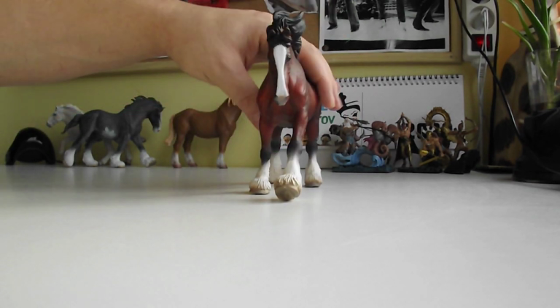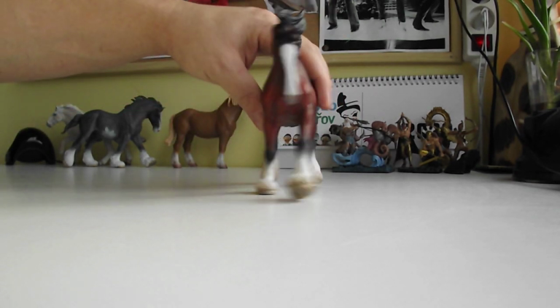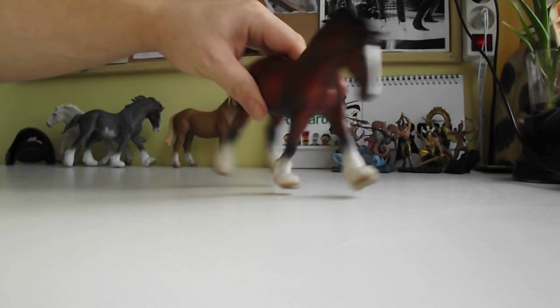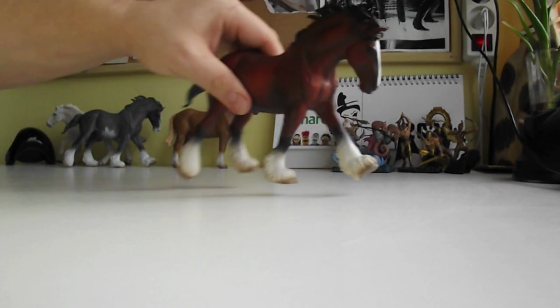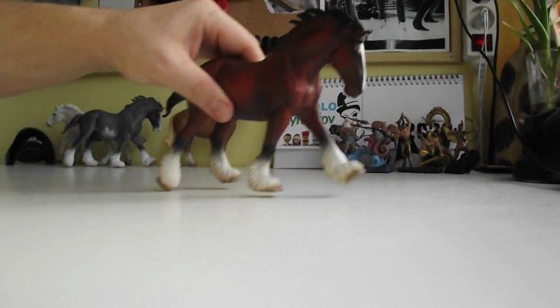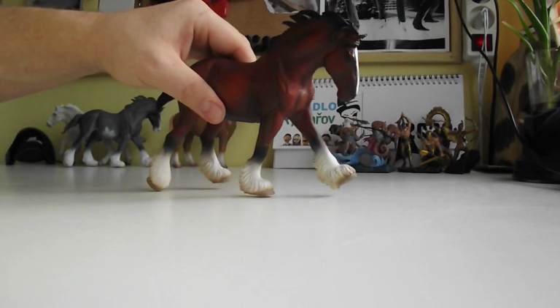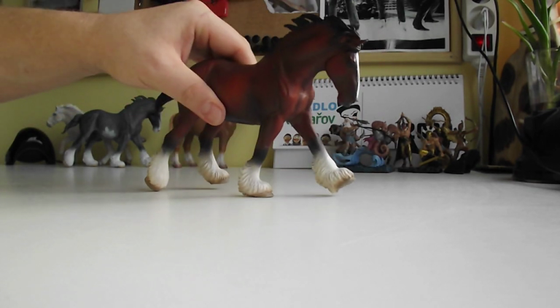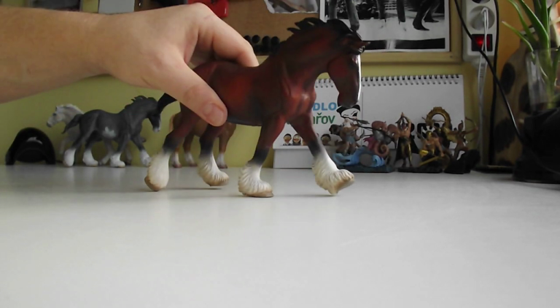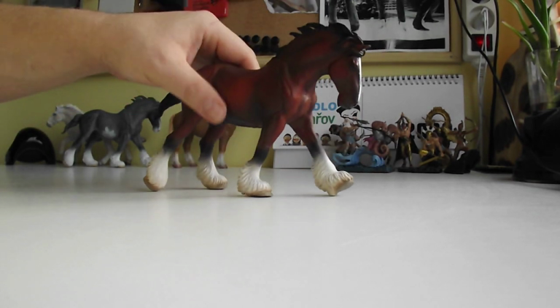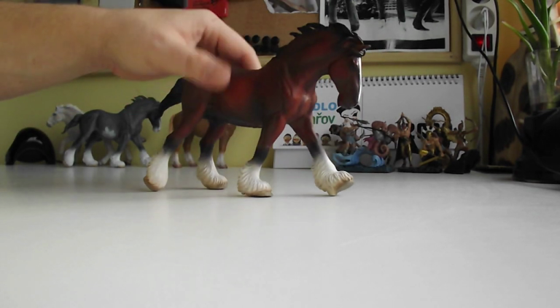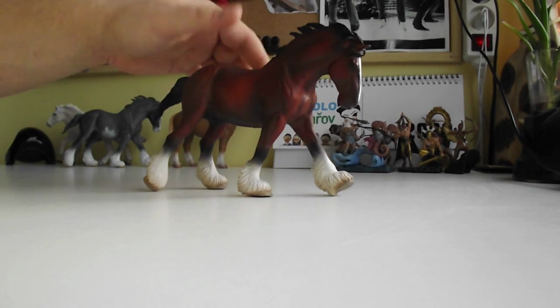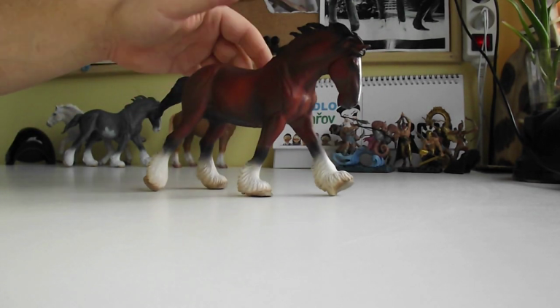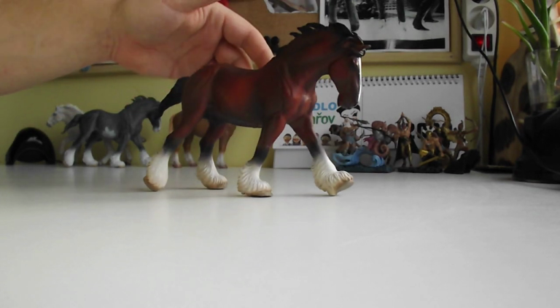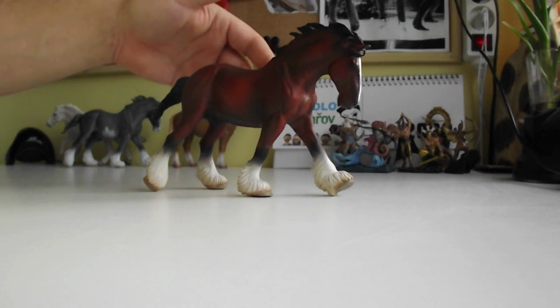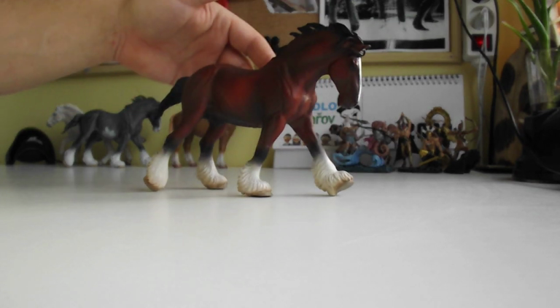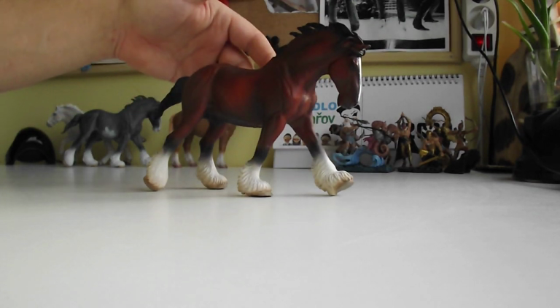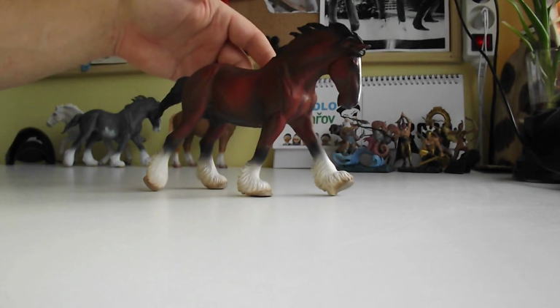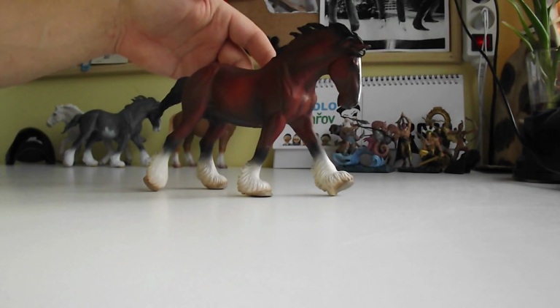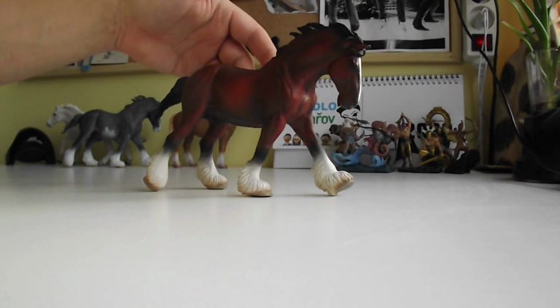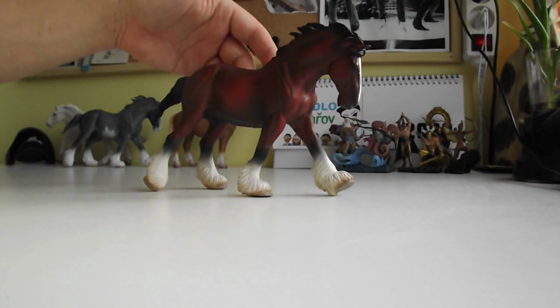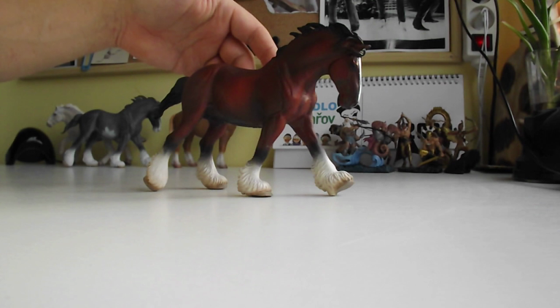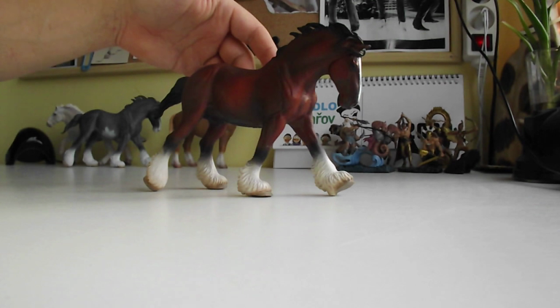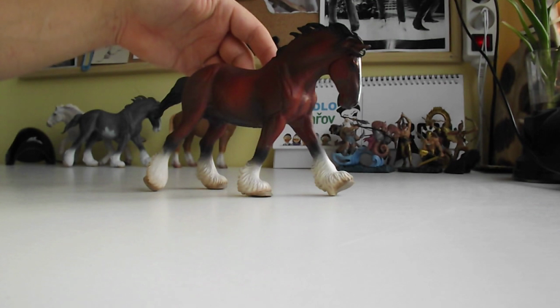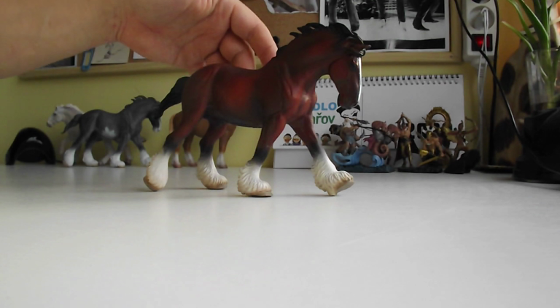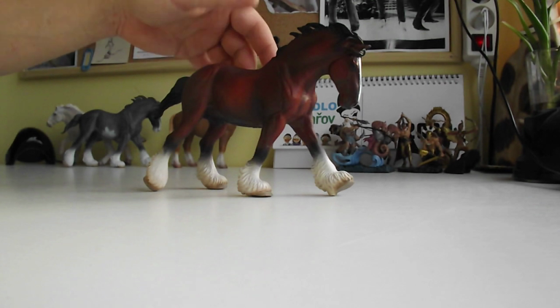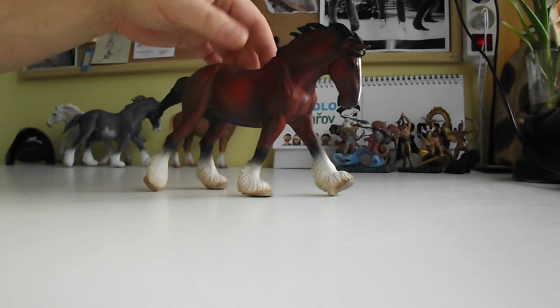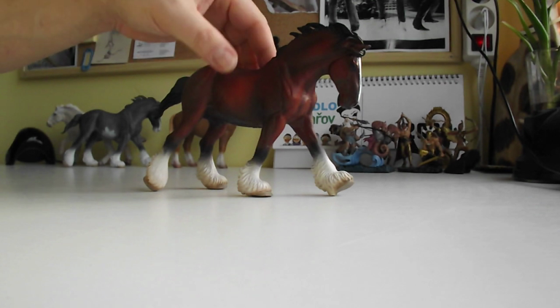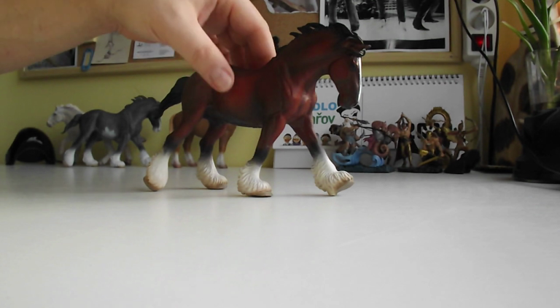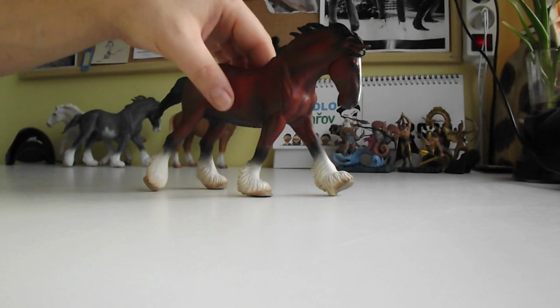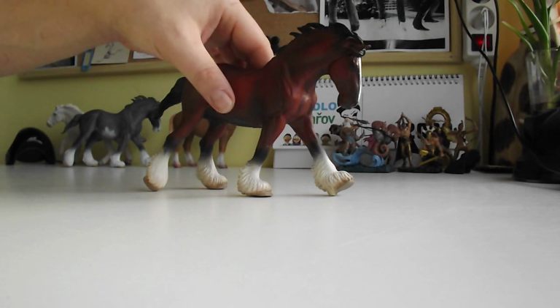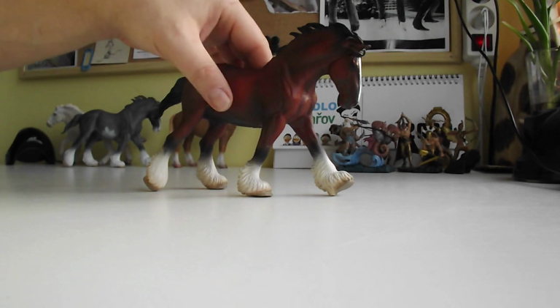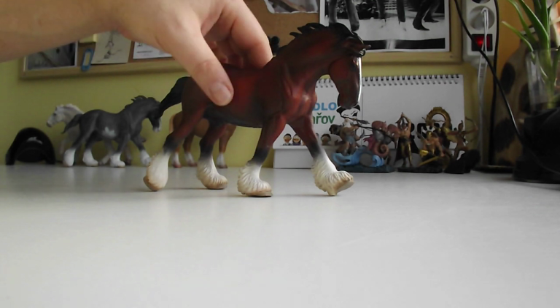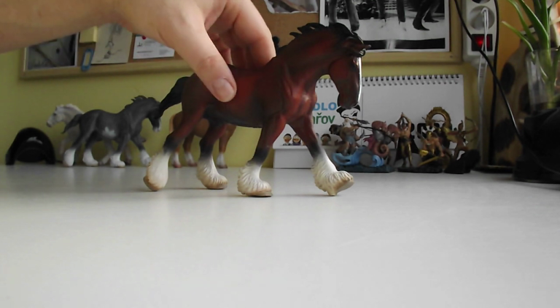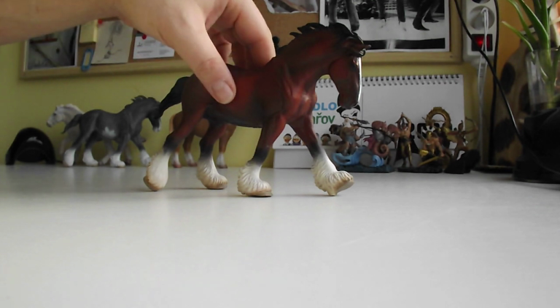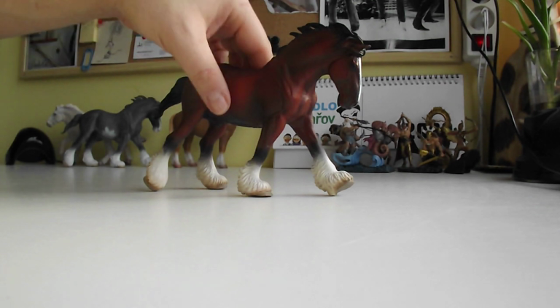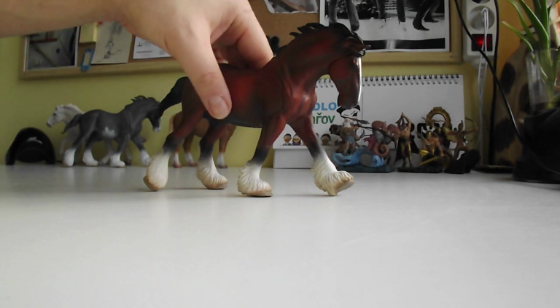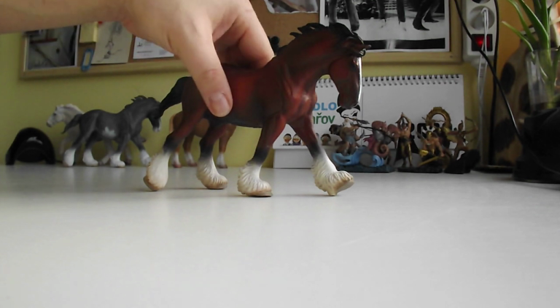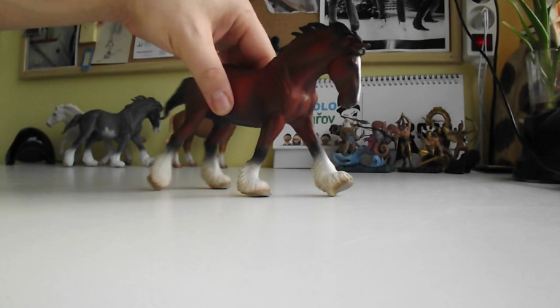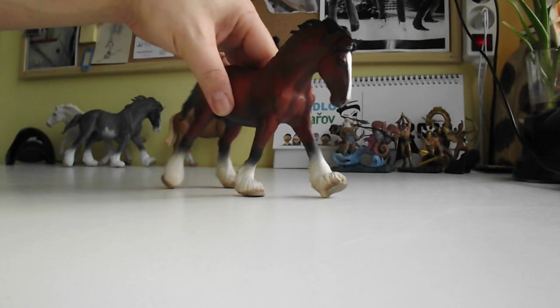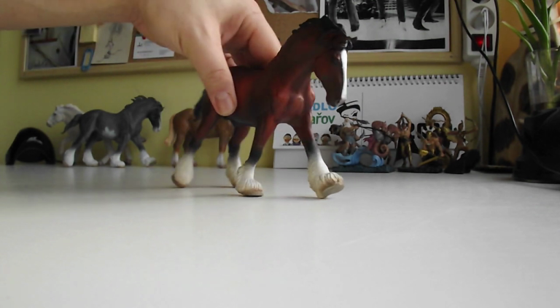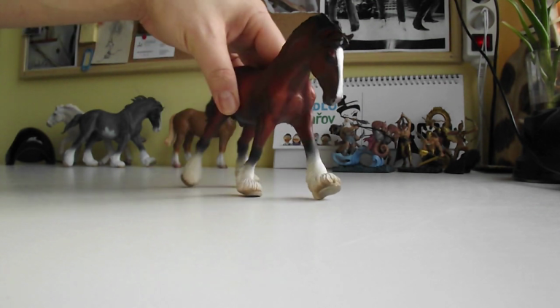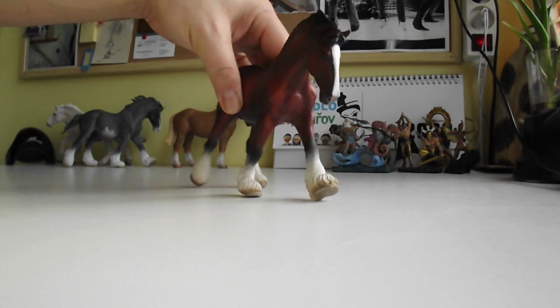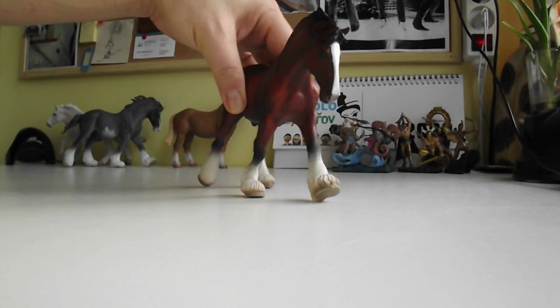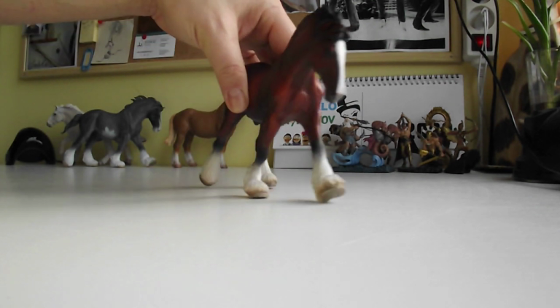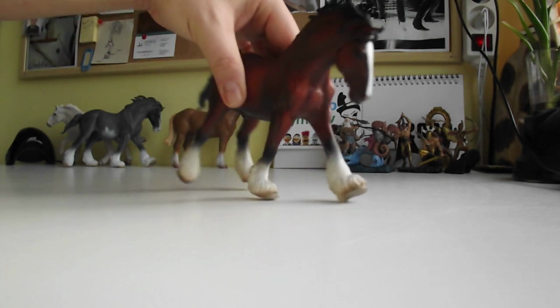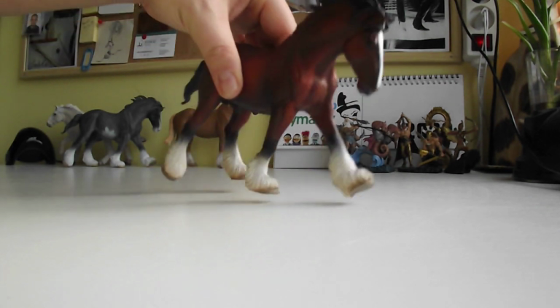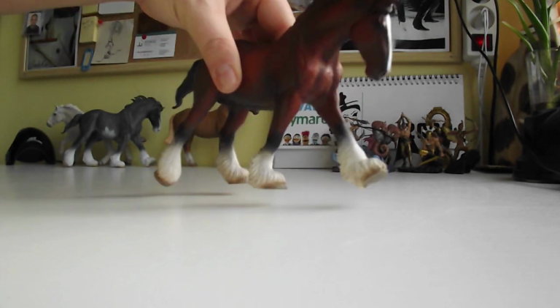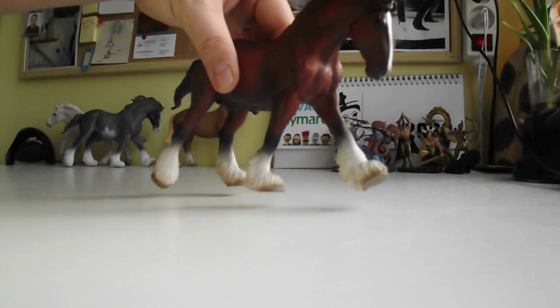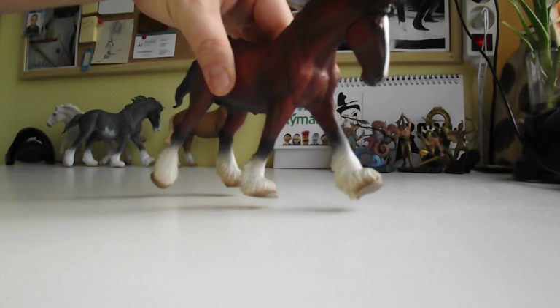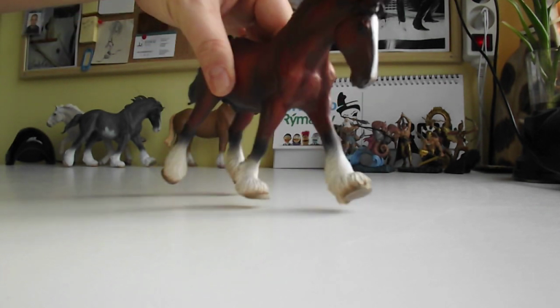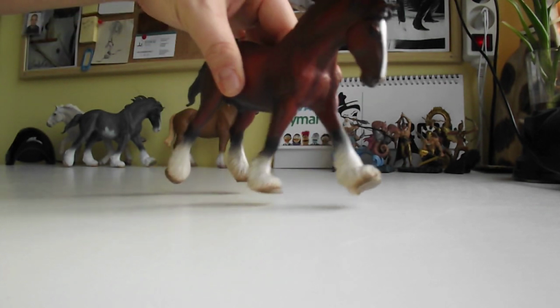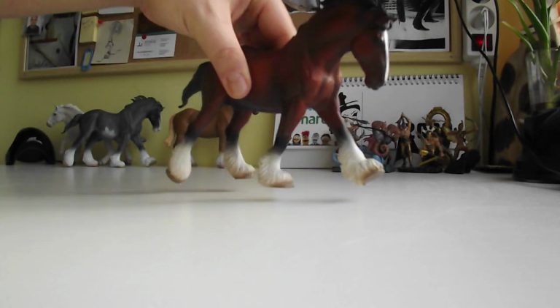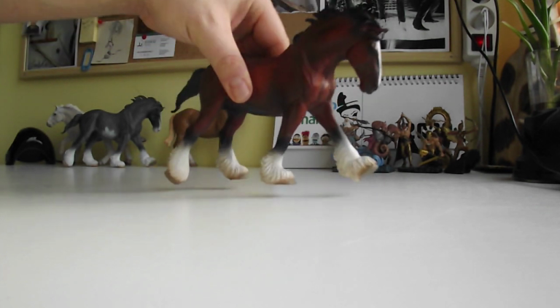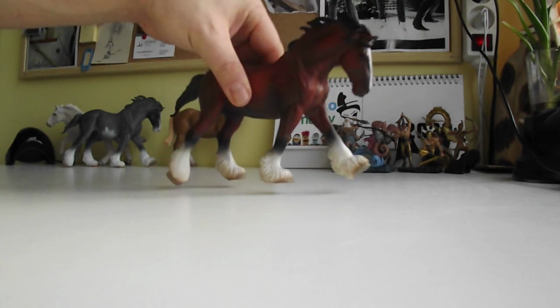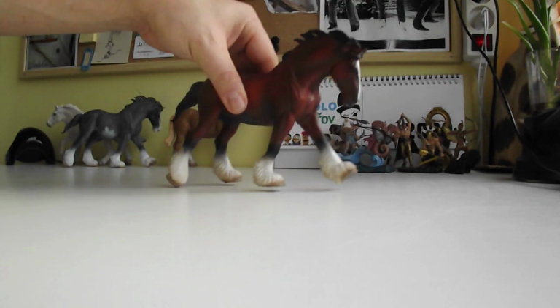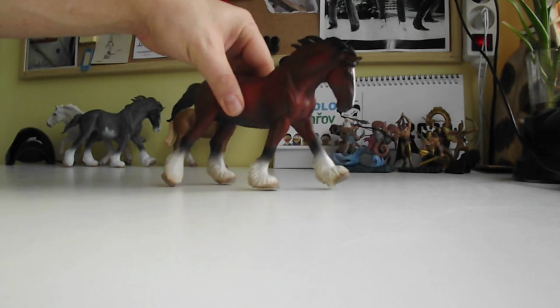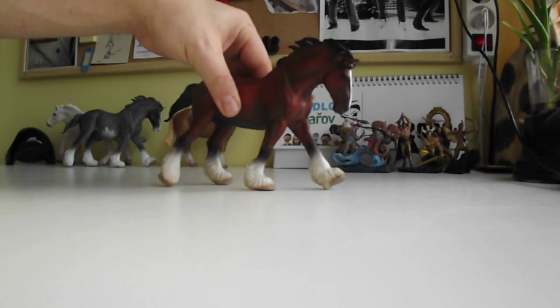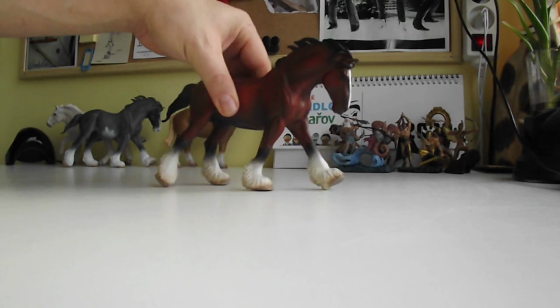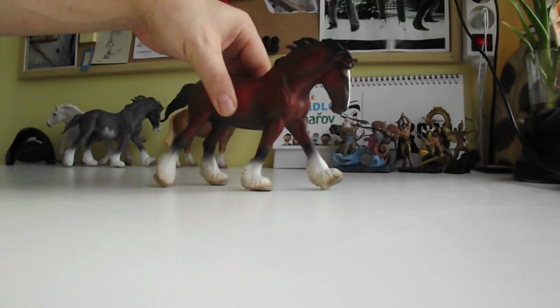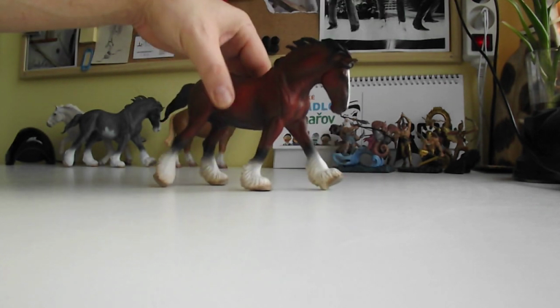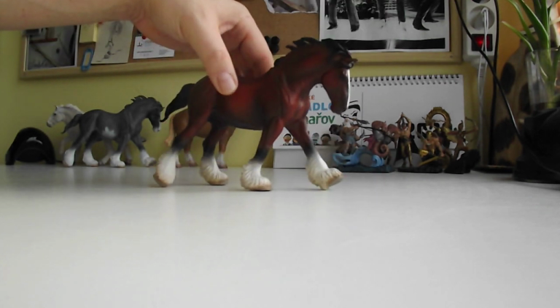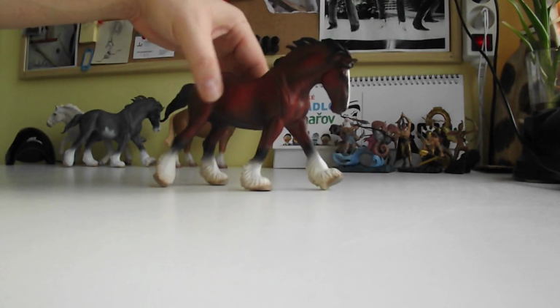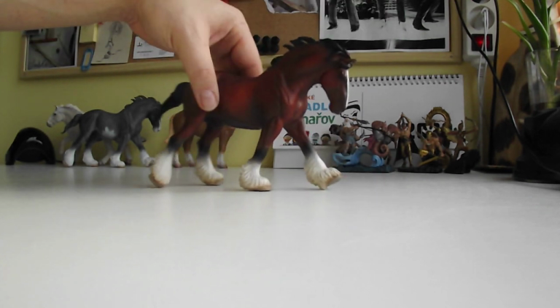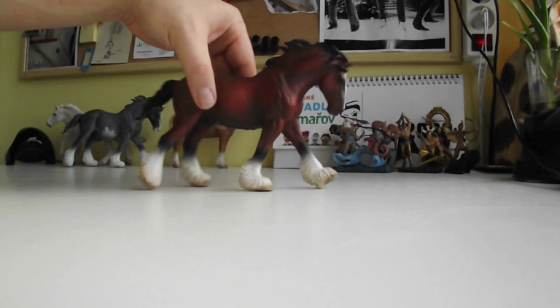Huge head, hooves, everything — really great.